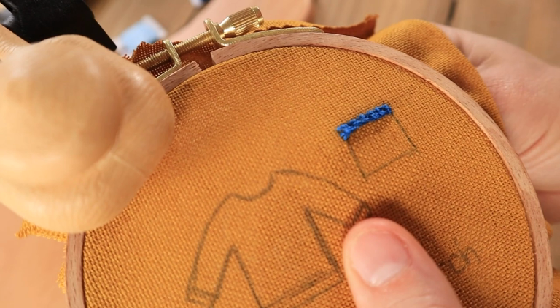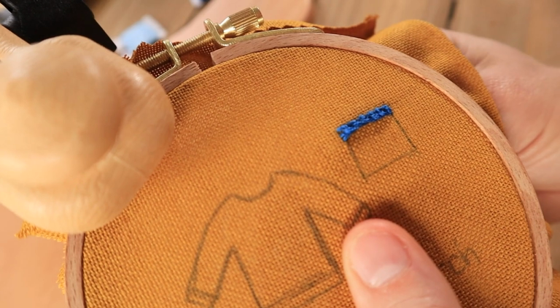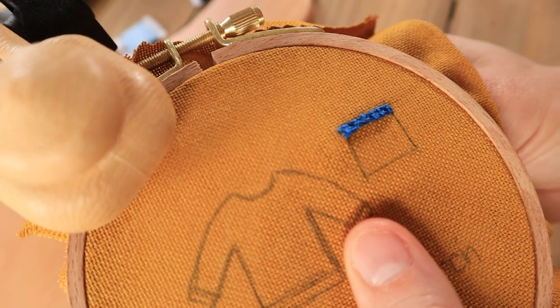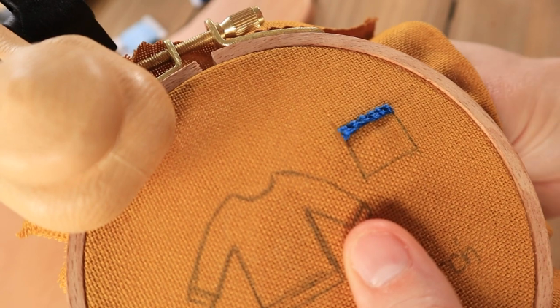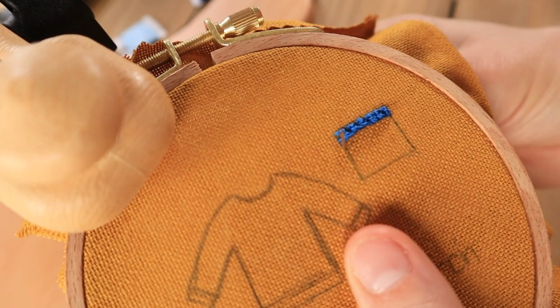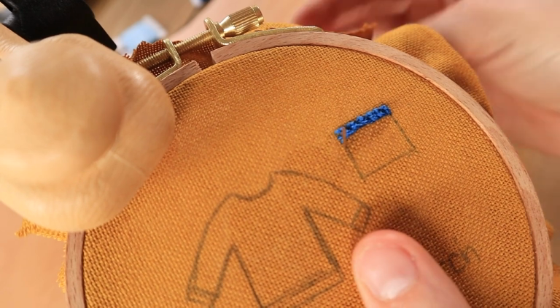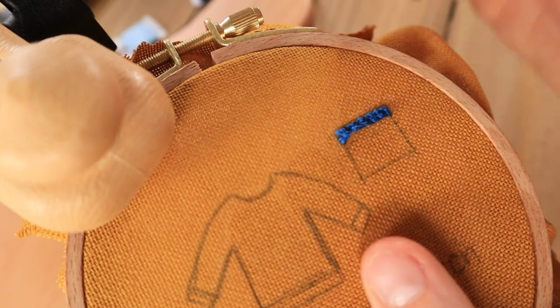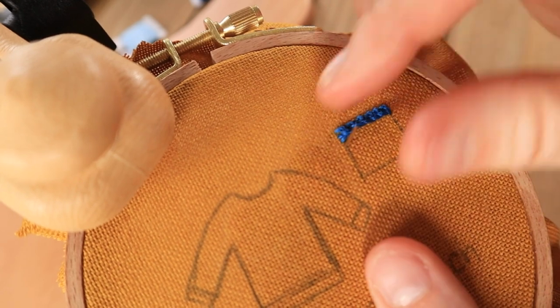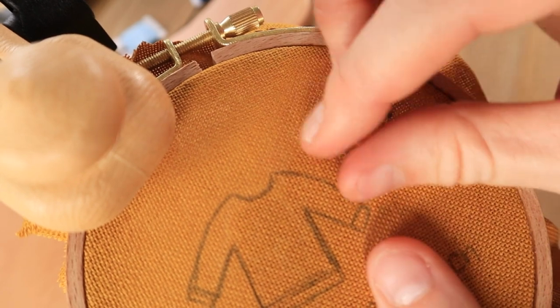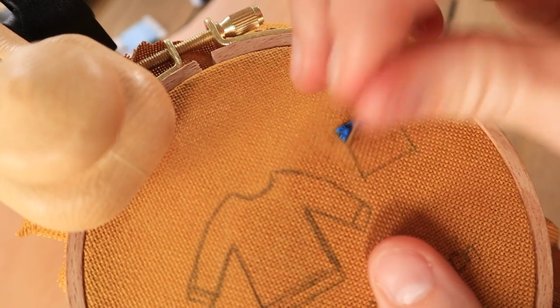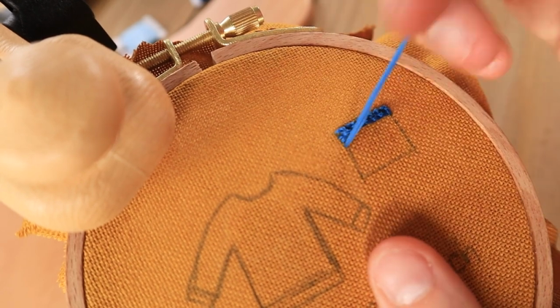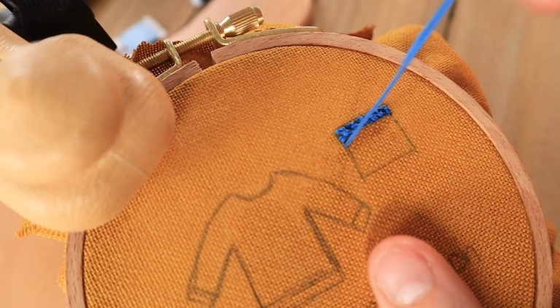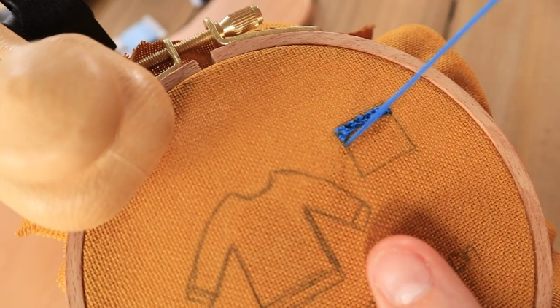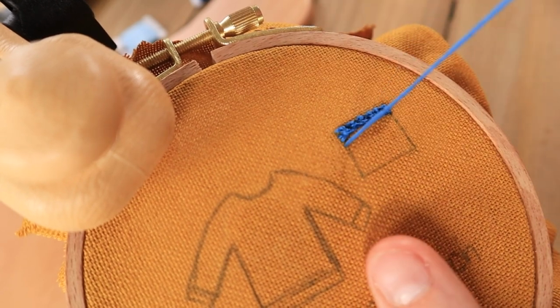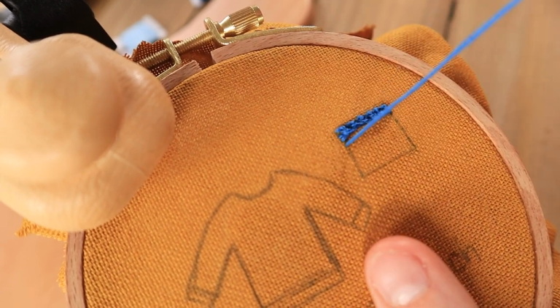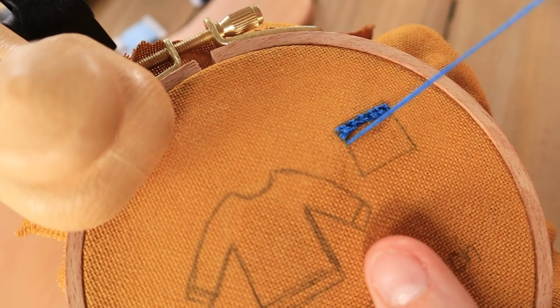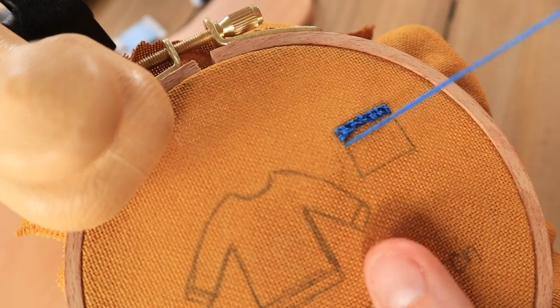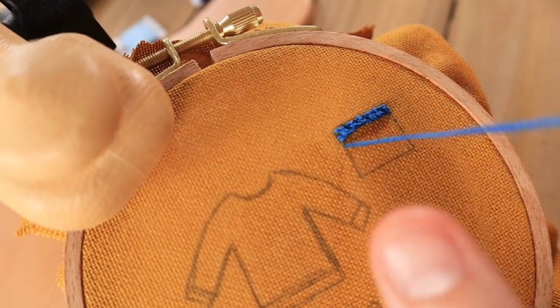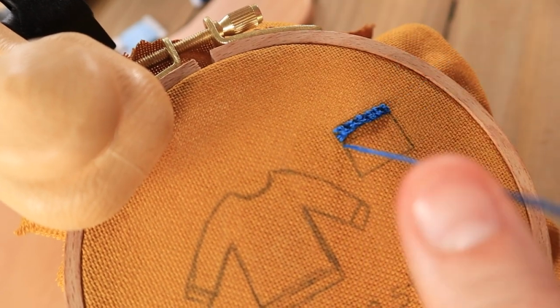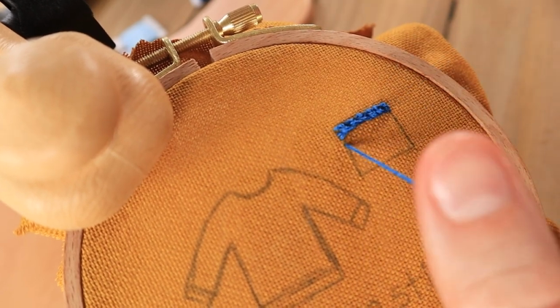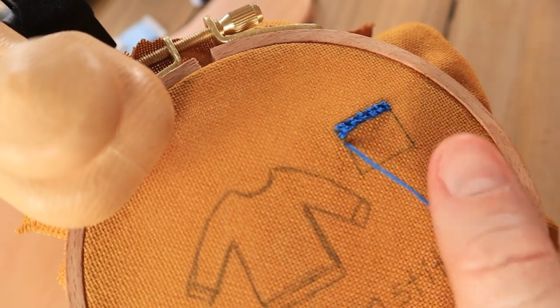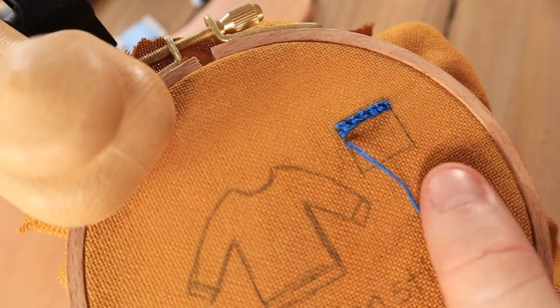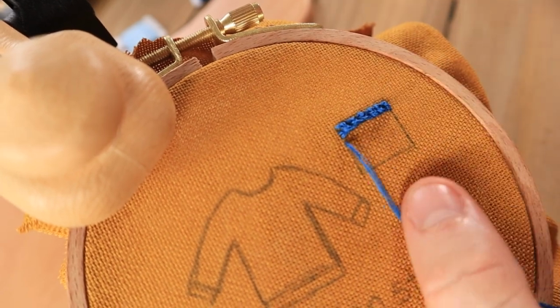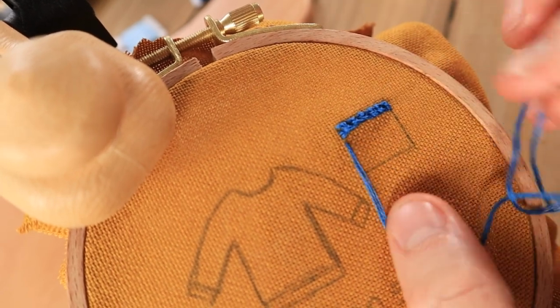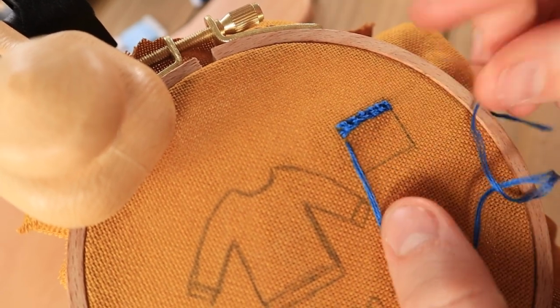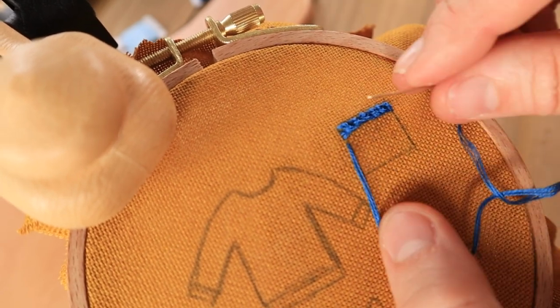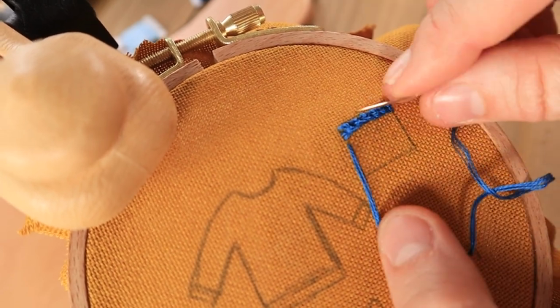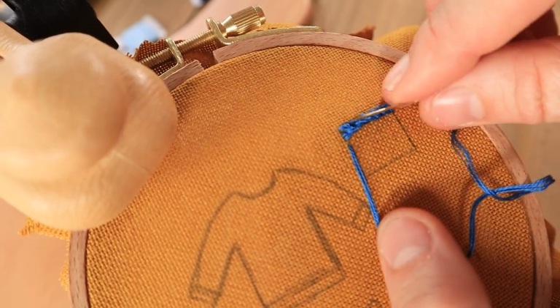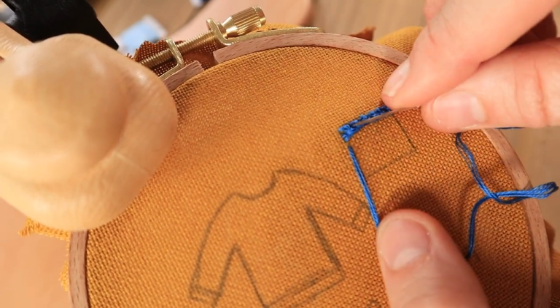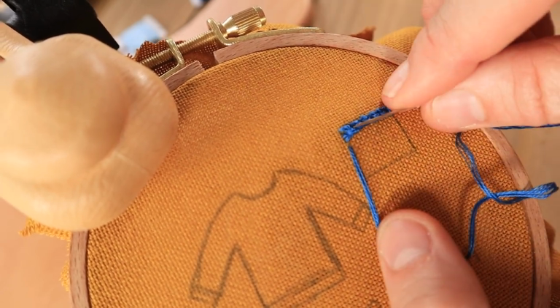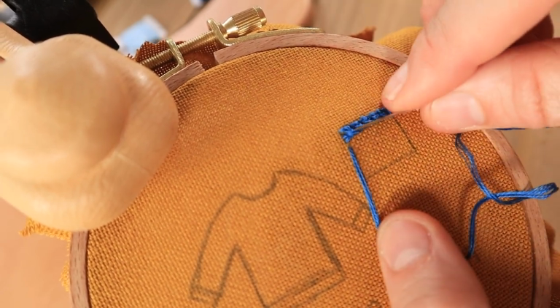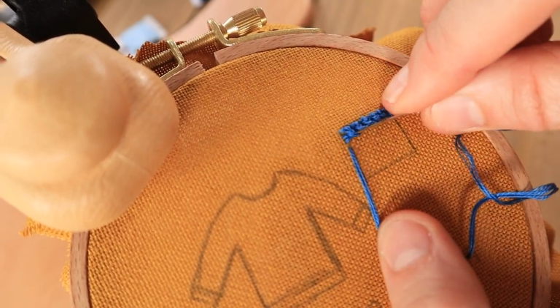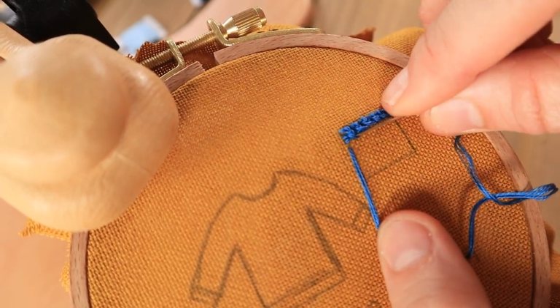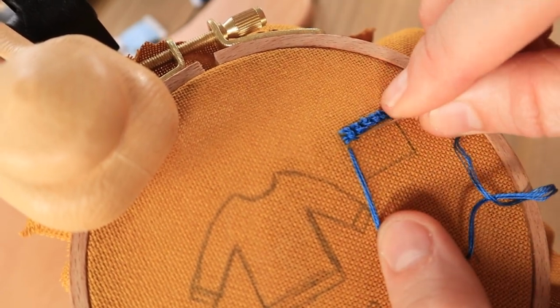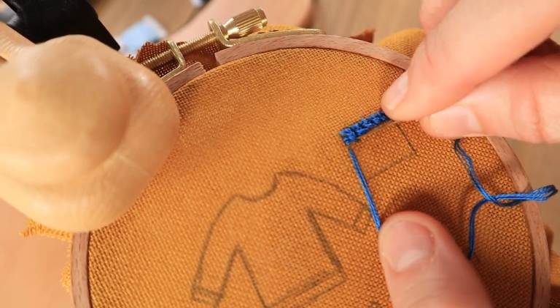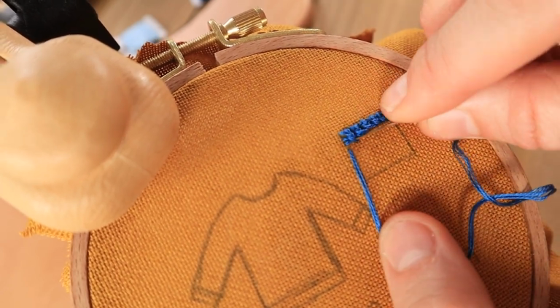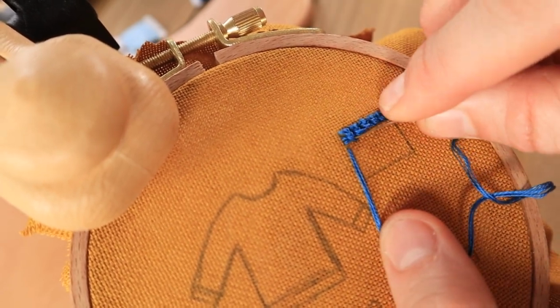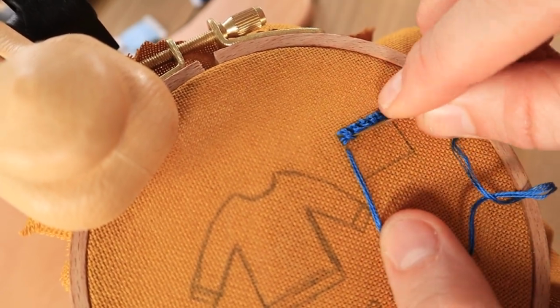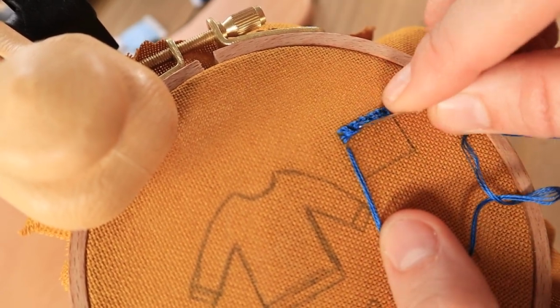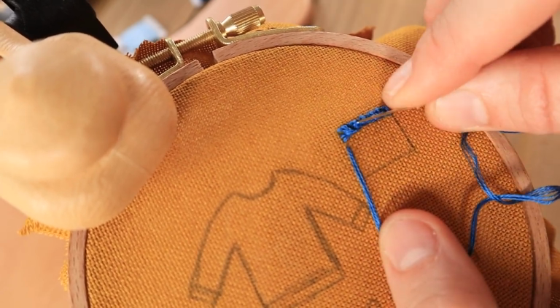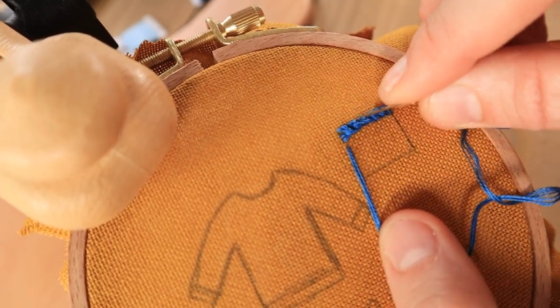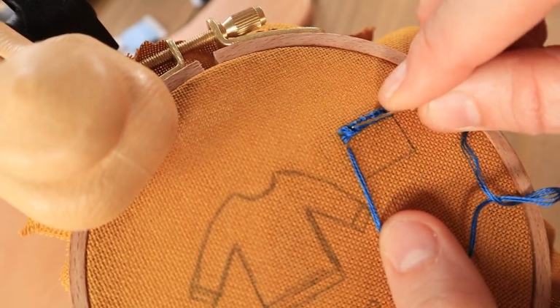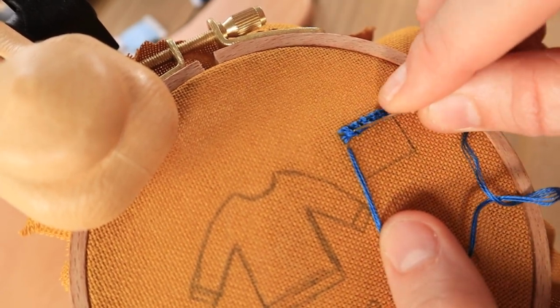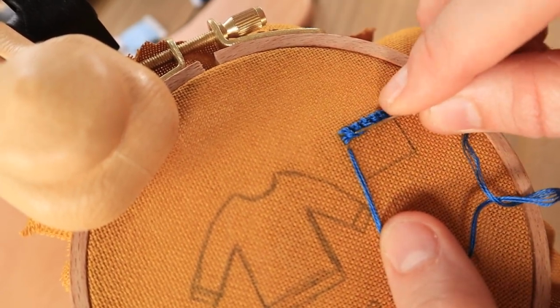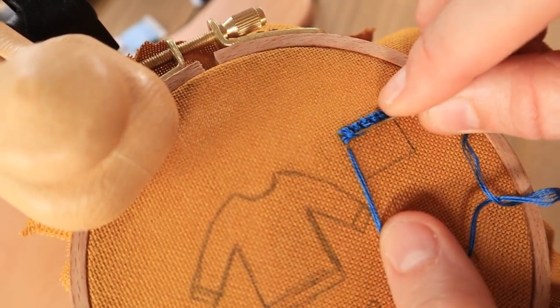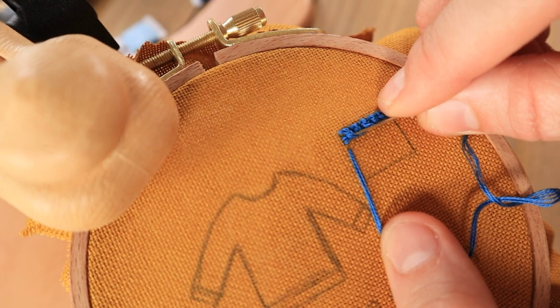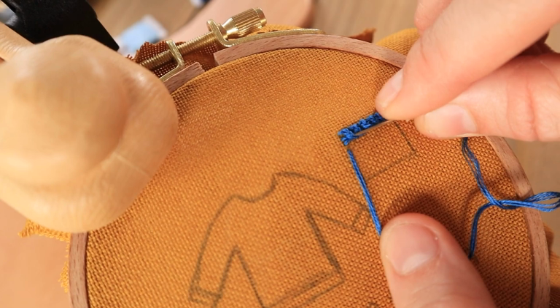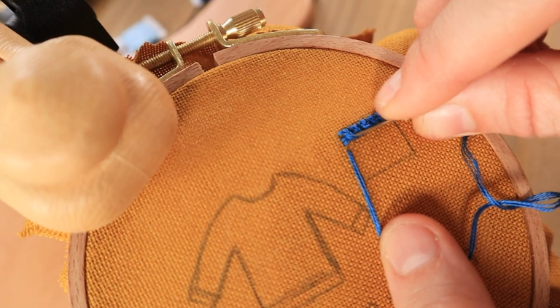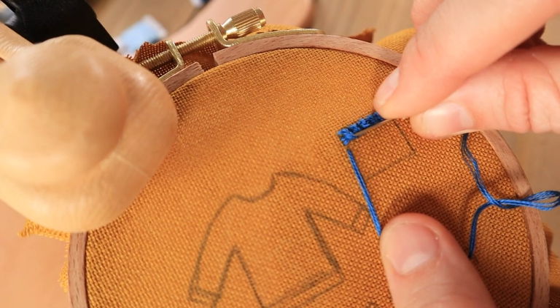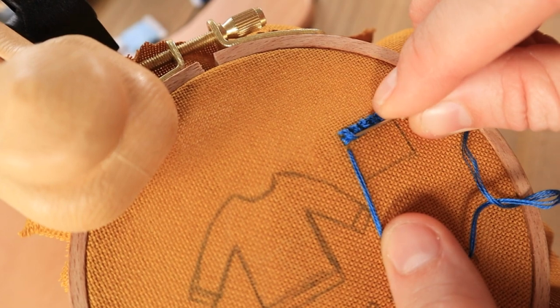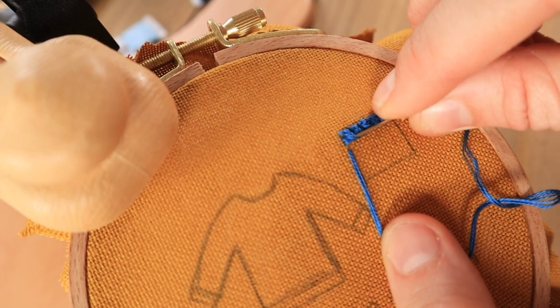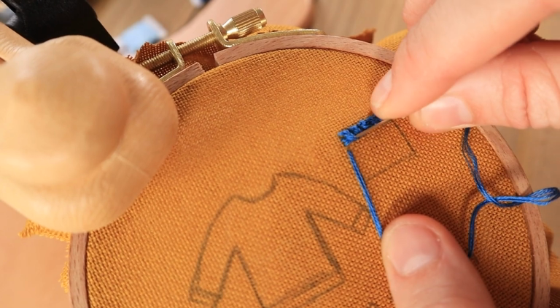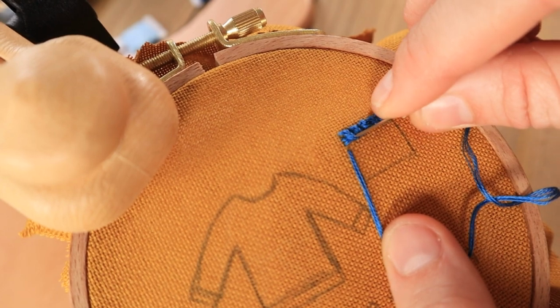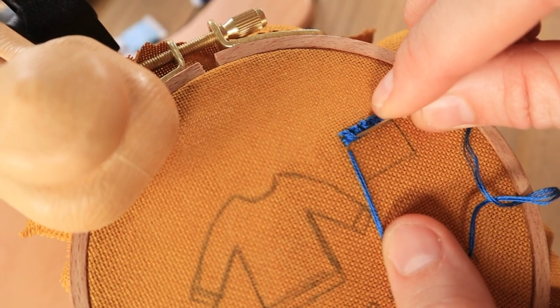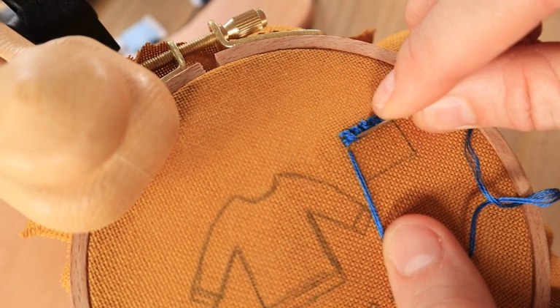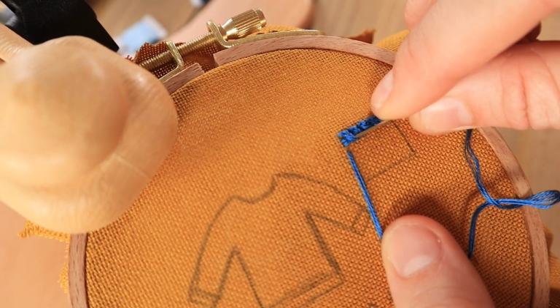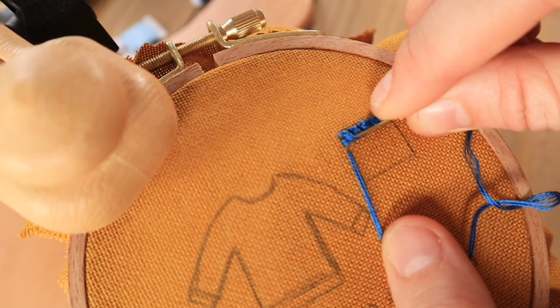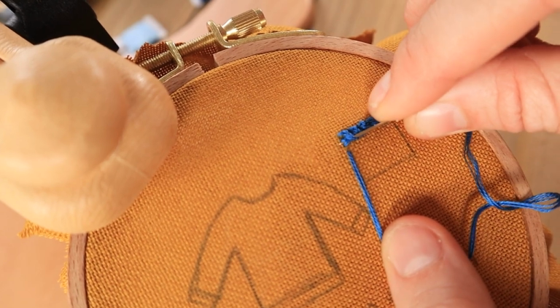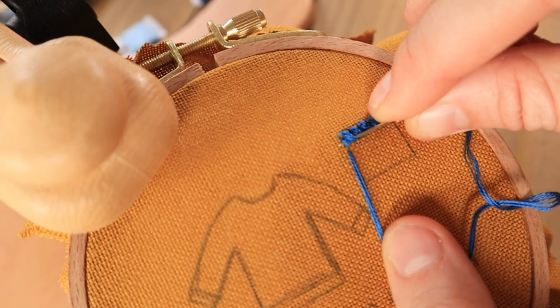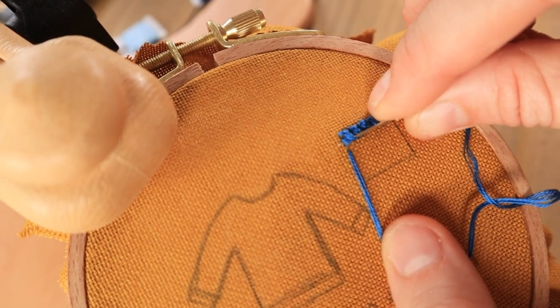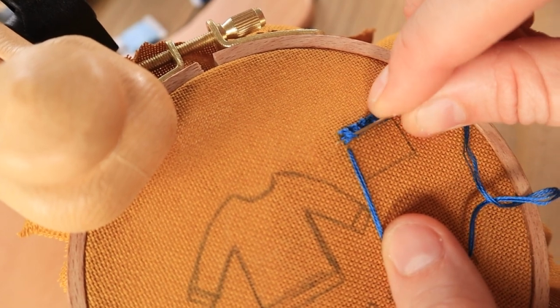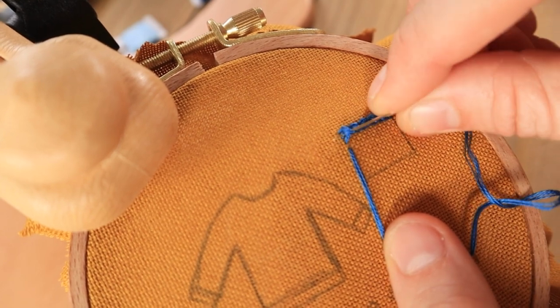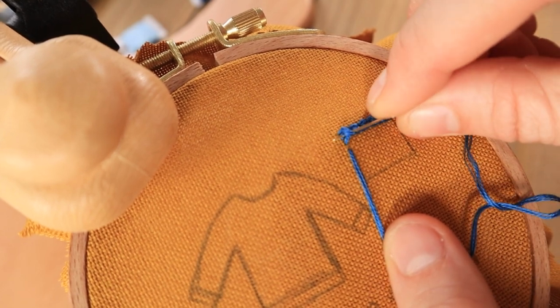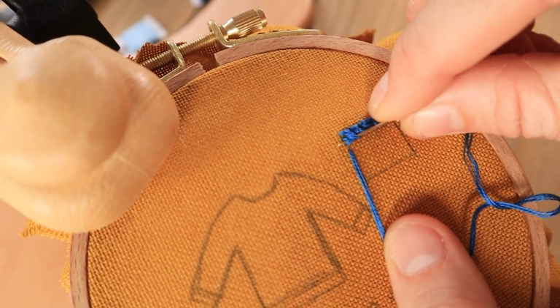As you continue working these rows of stitches, you'll start to notice that the rows will kind of start to appear like knitting.